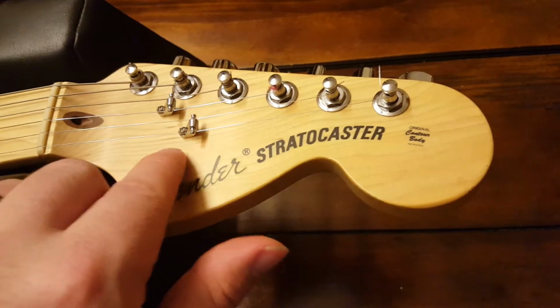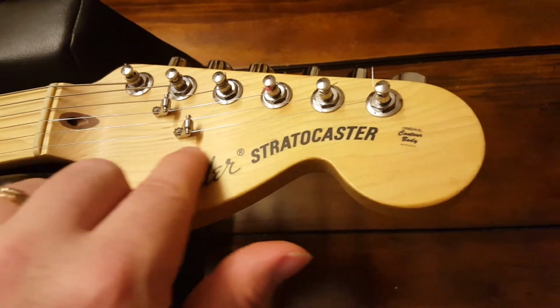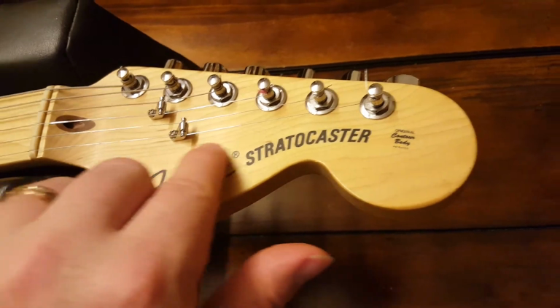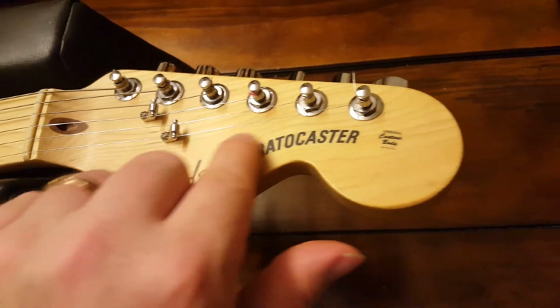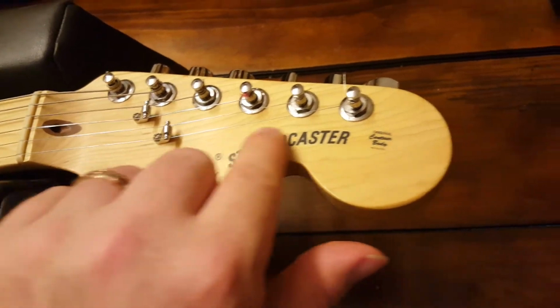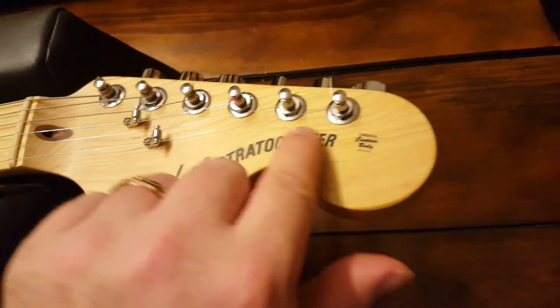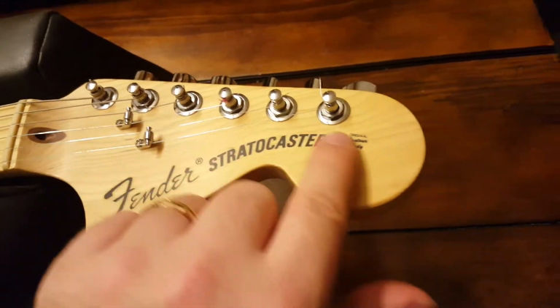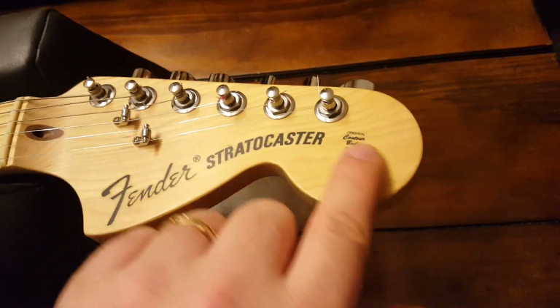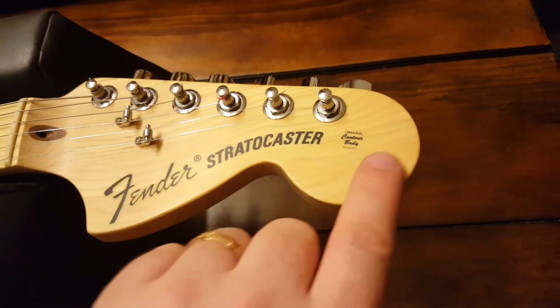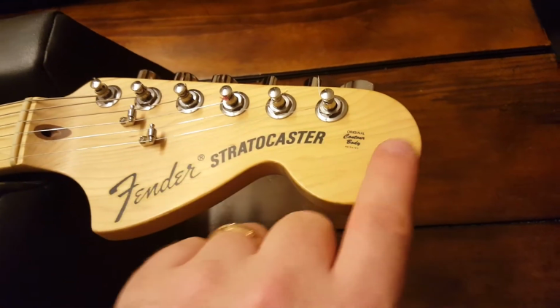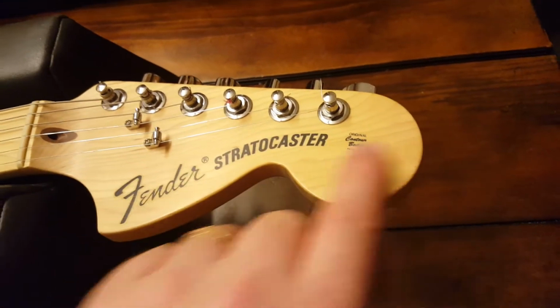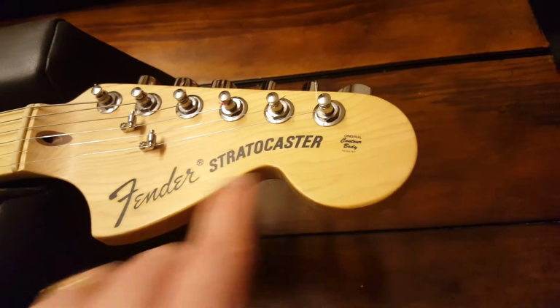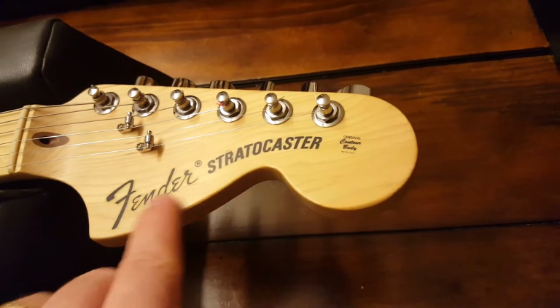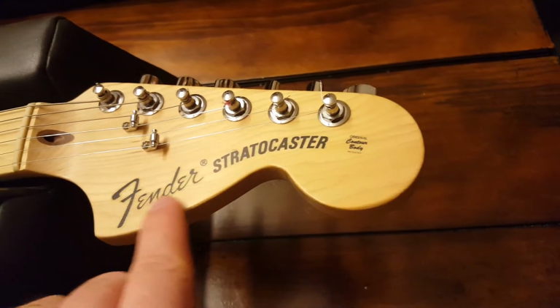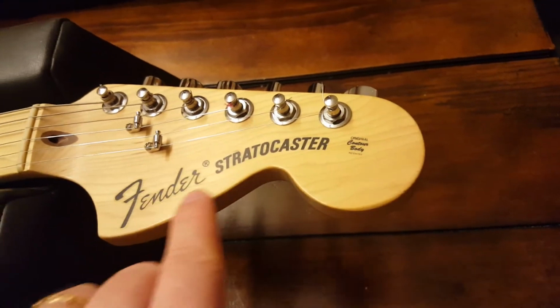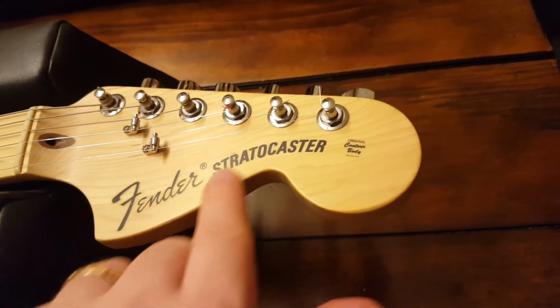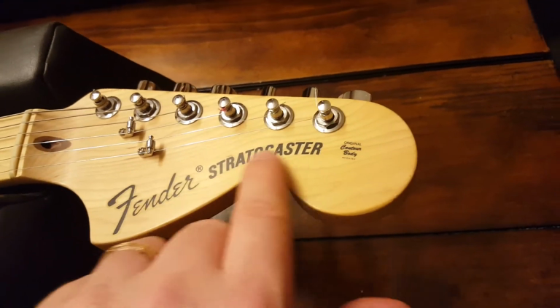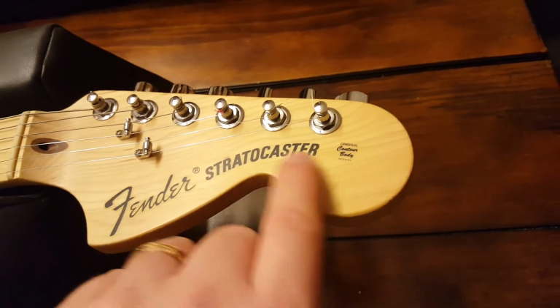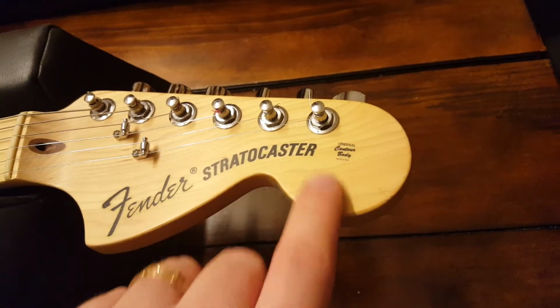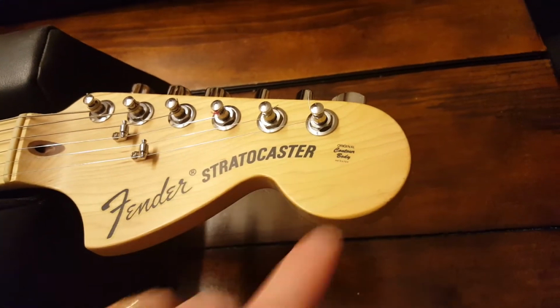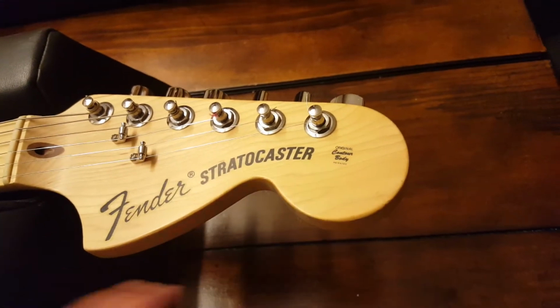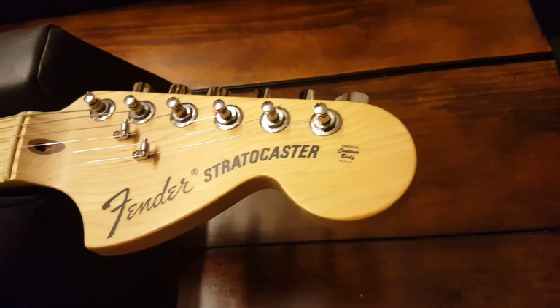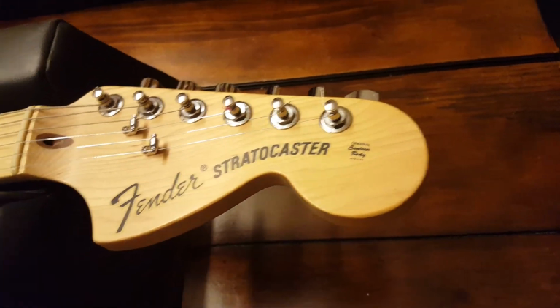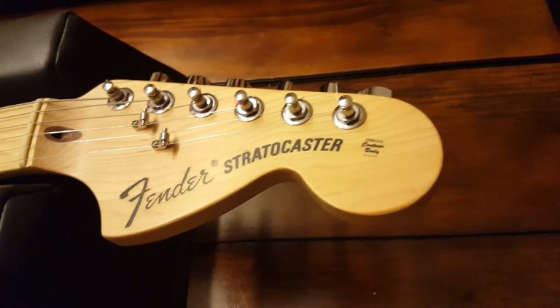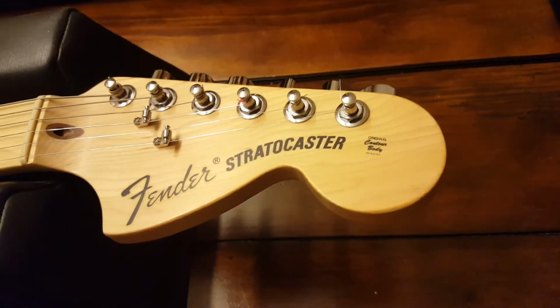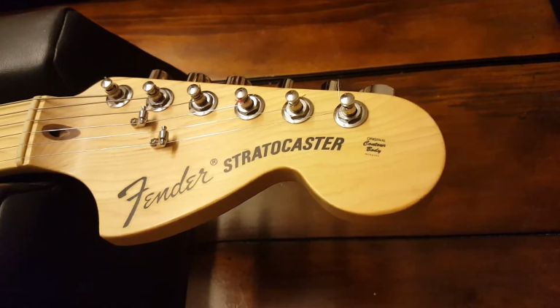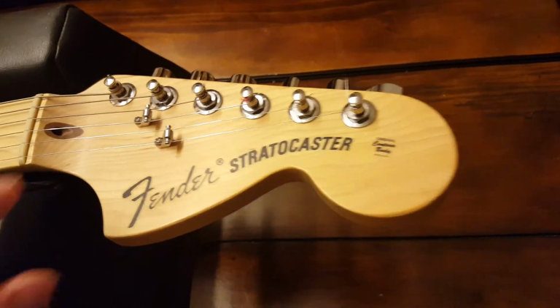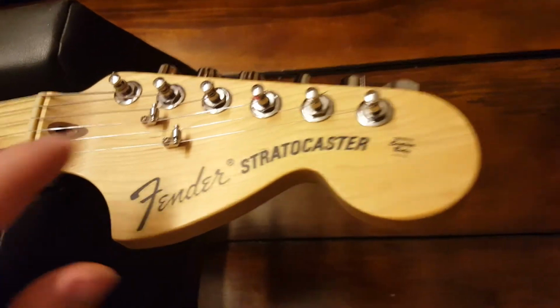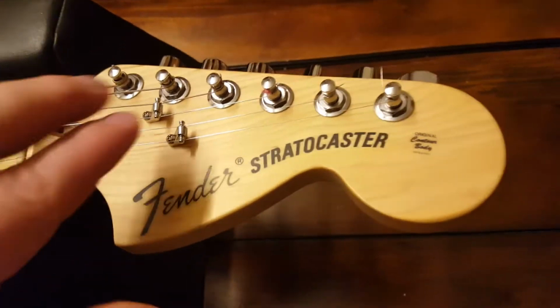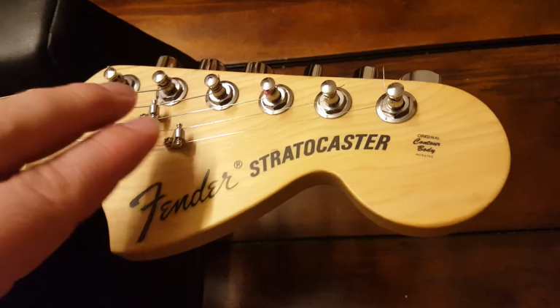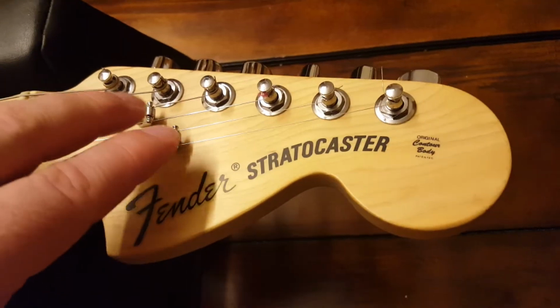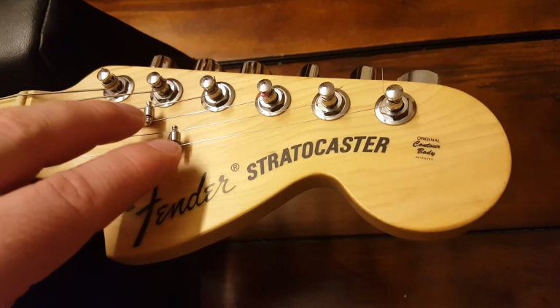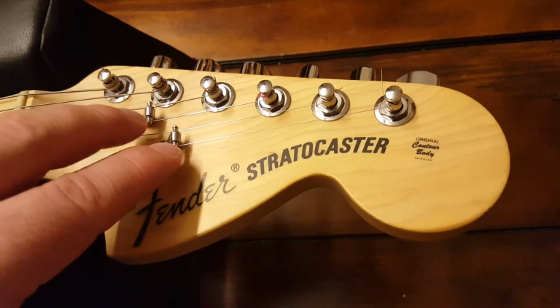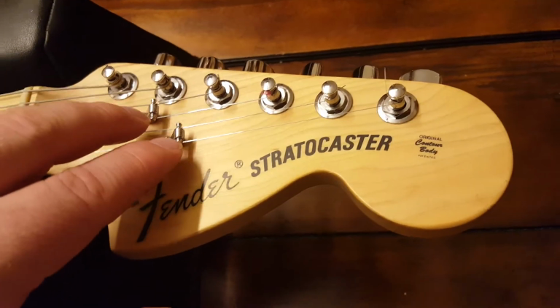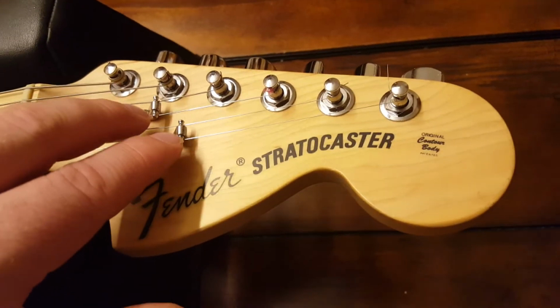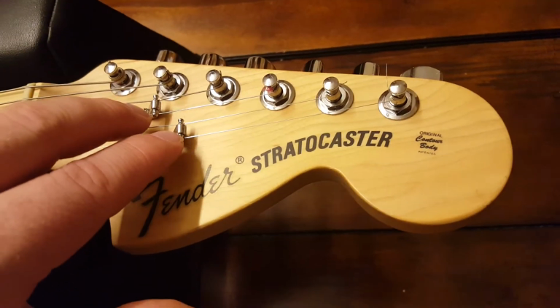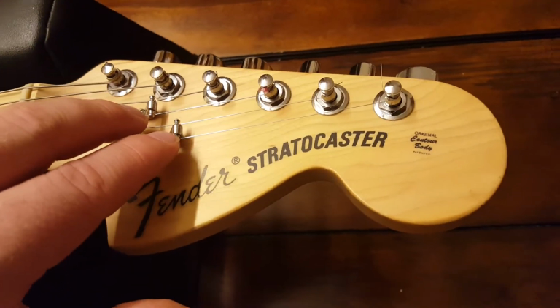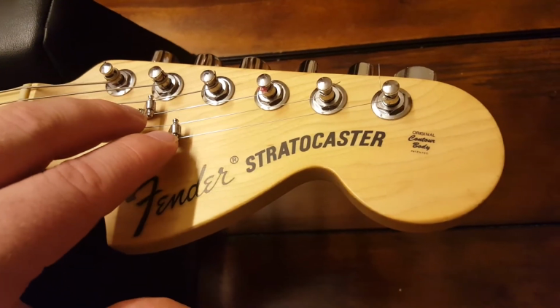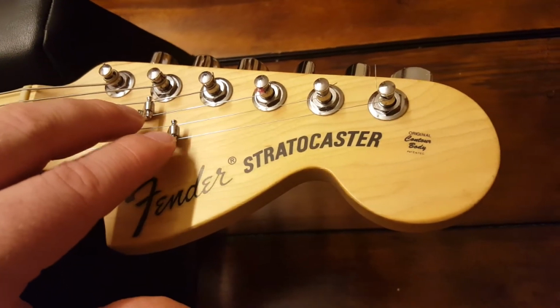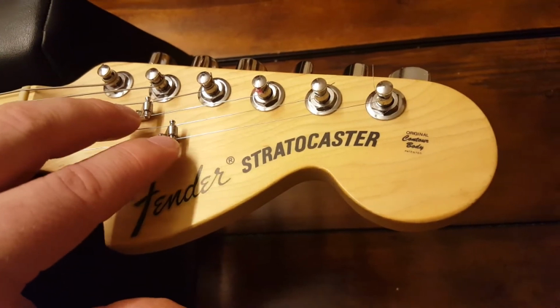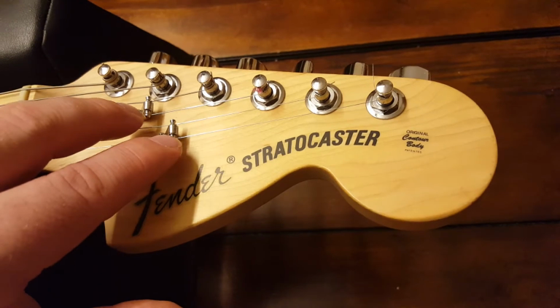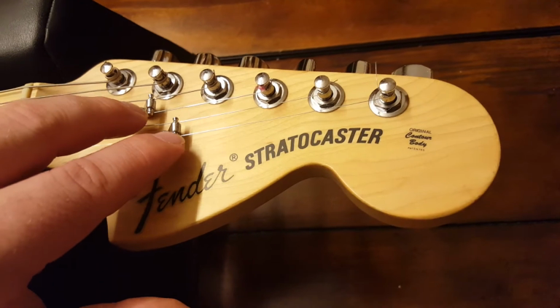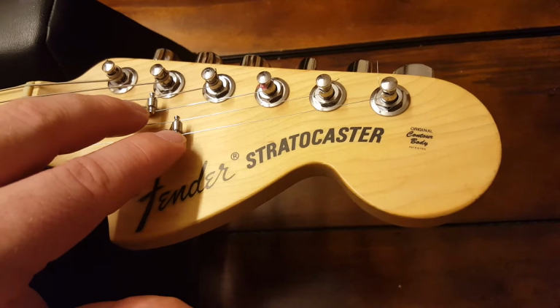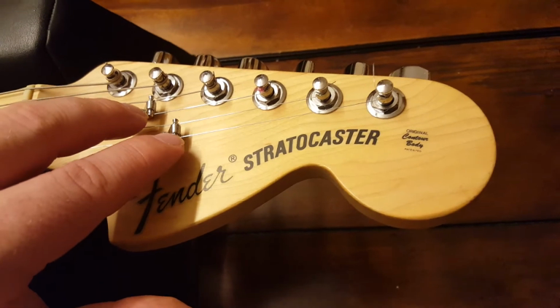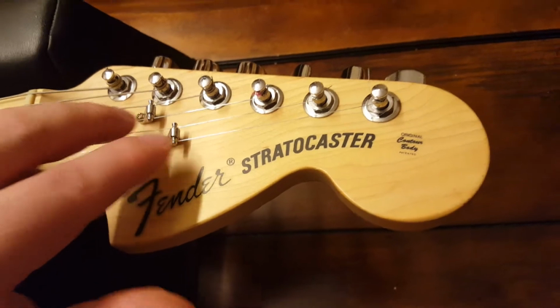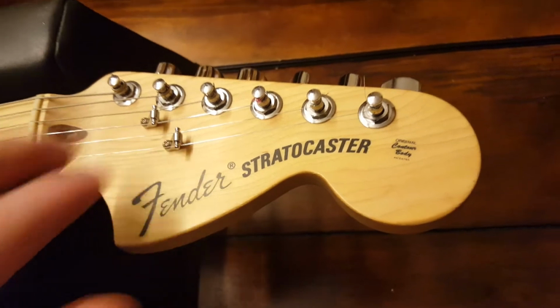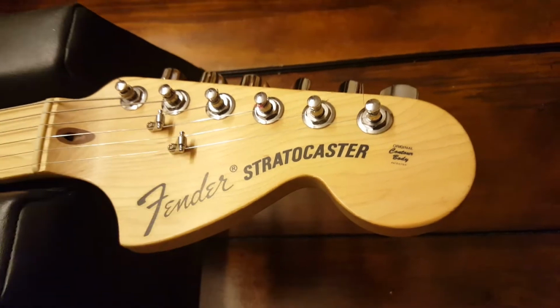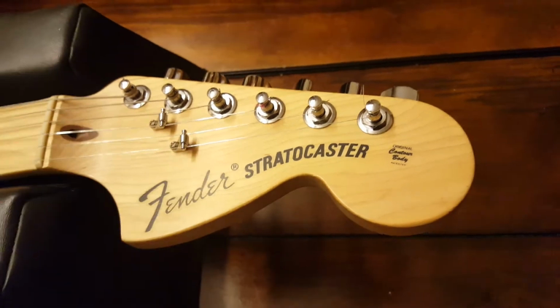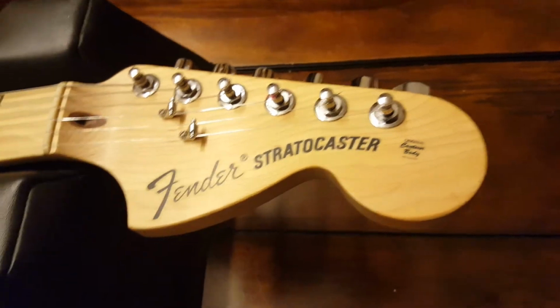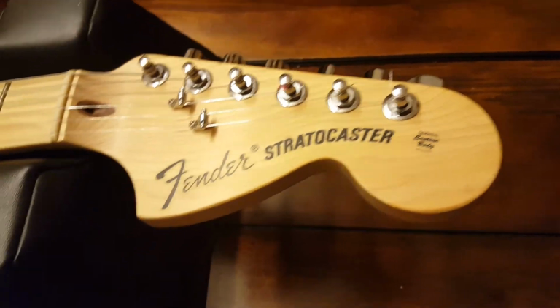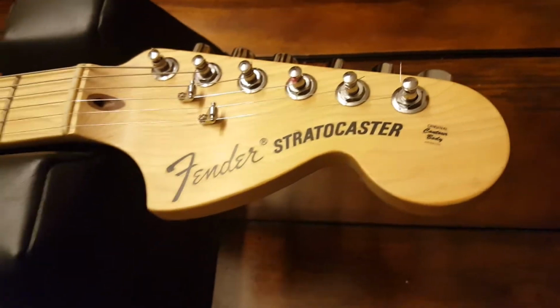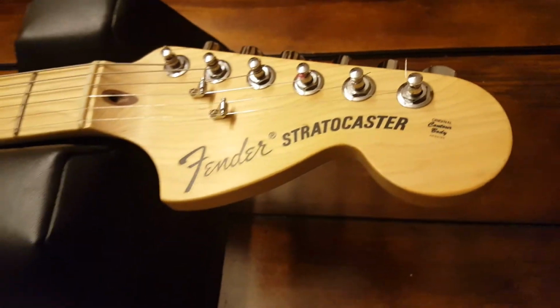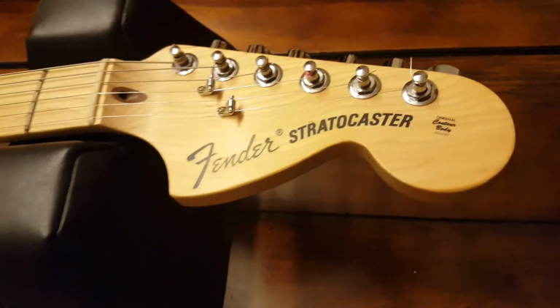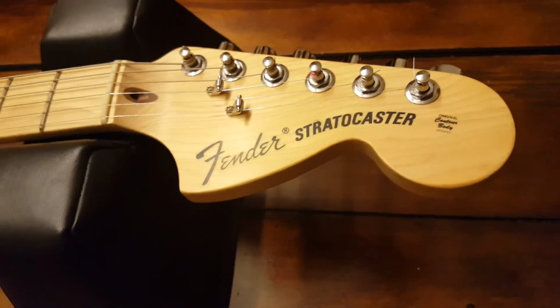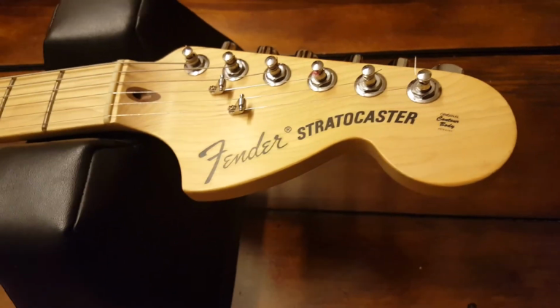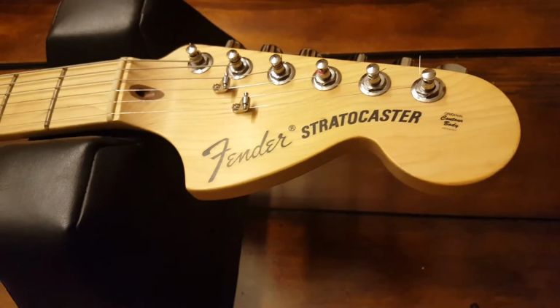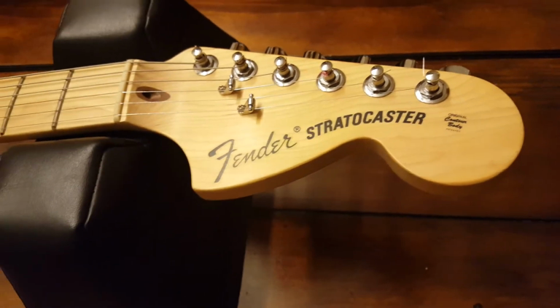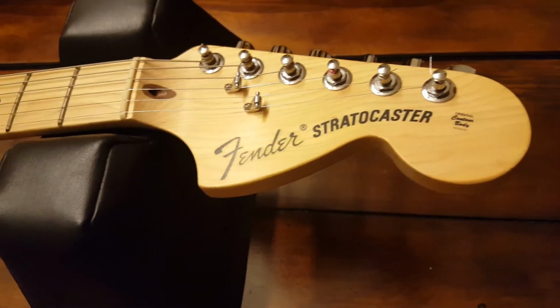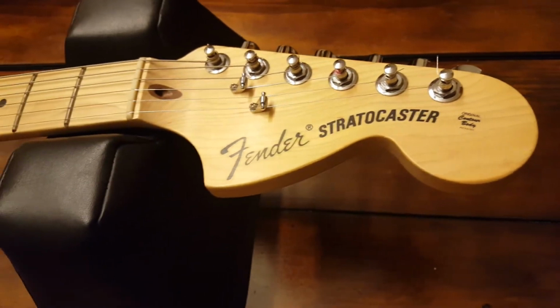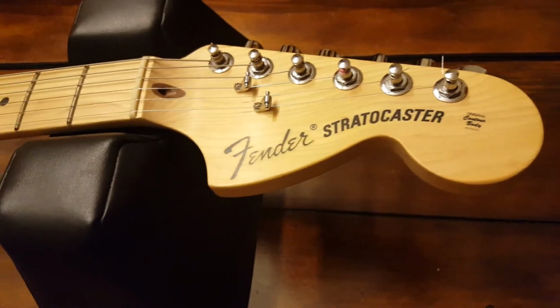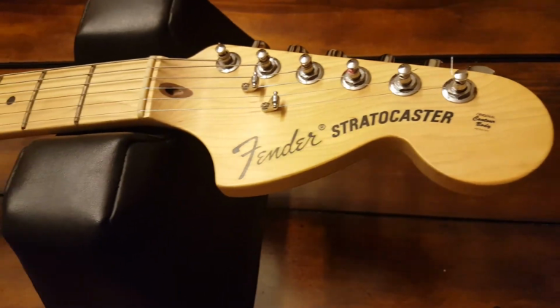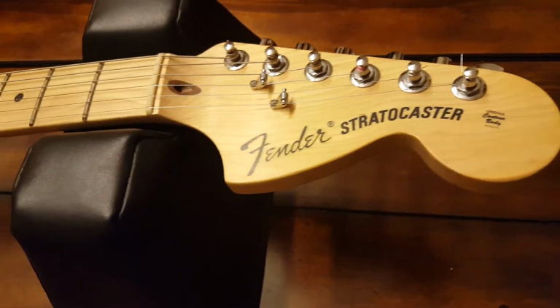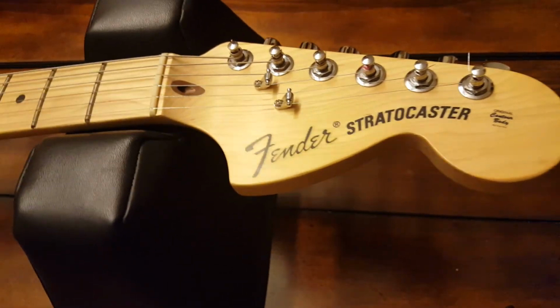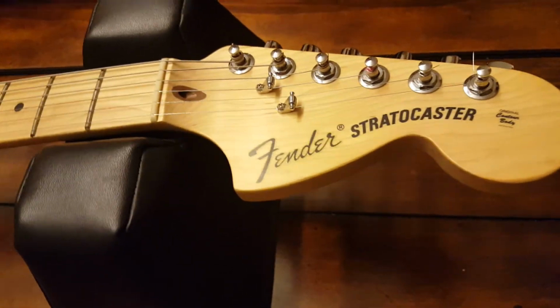Vintage headstock with the vintage logo — I totally dig it. On this here, you've got two roller string trees.